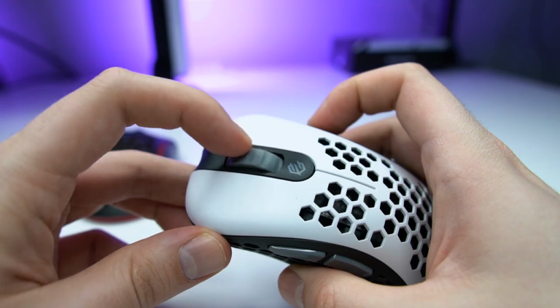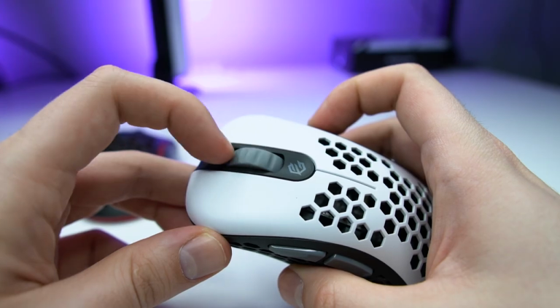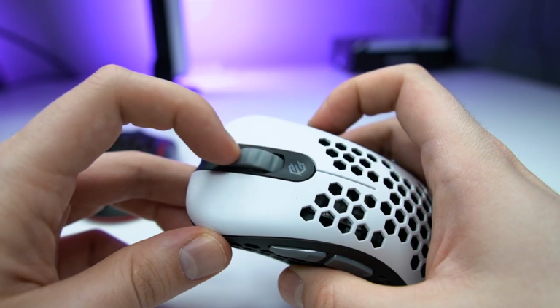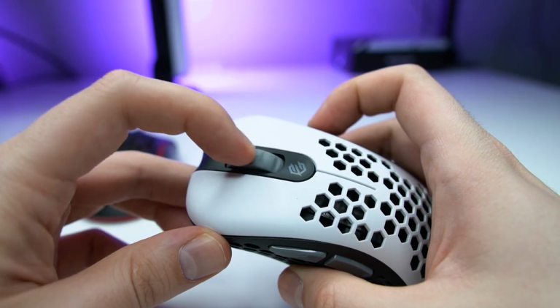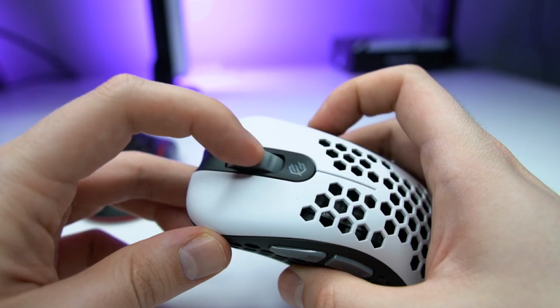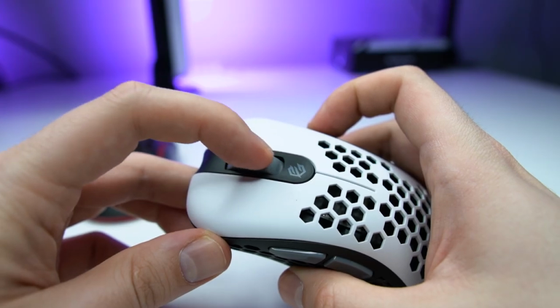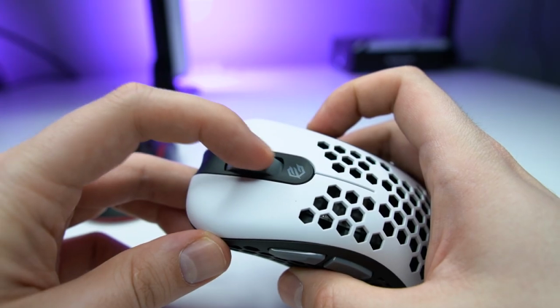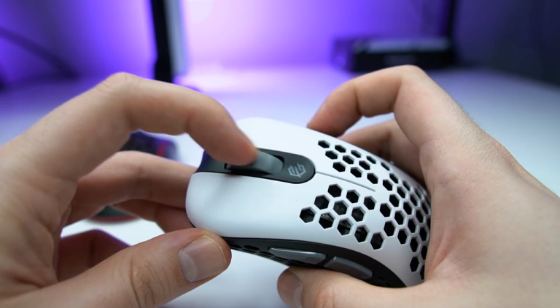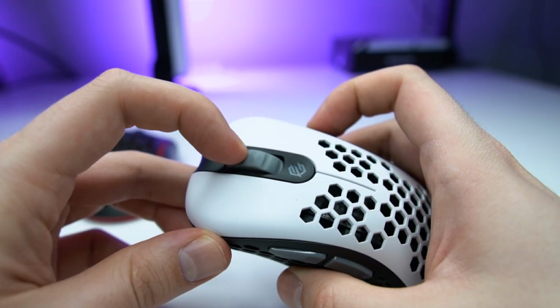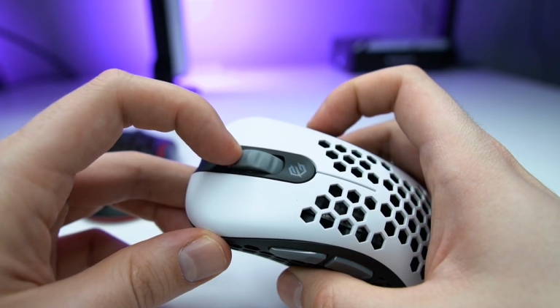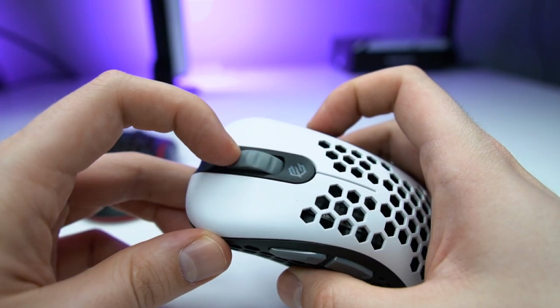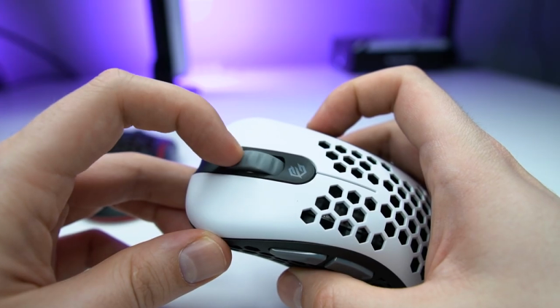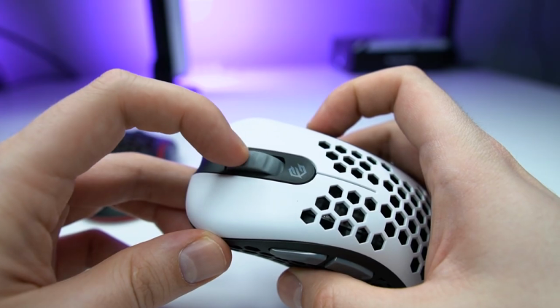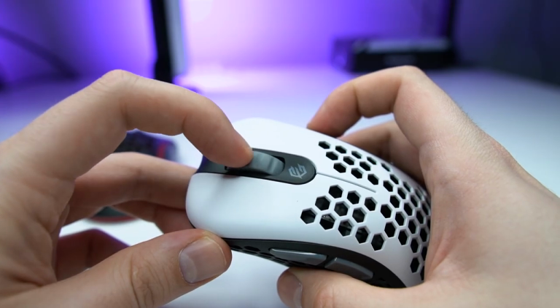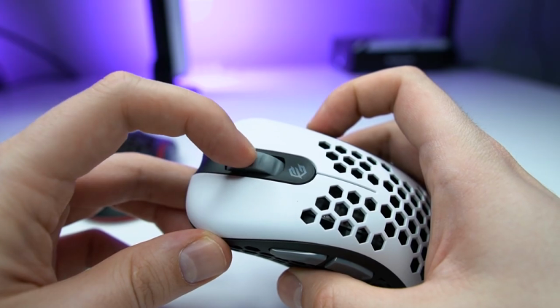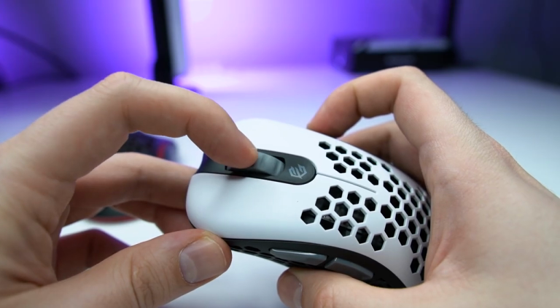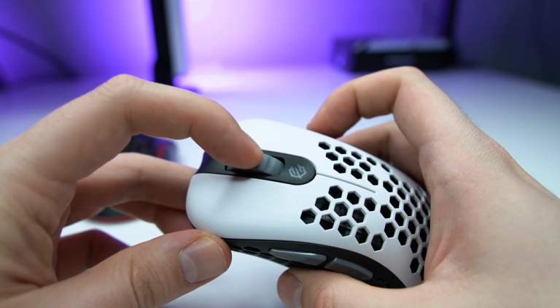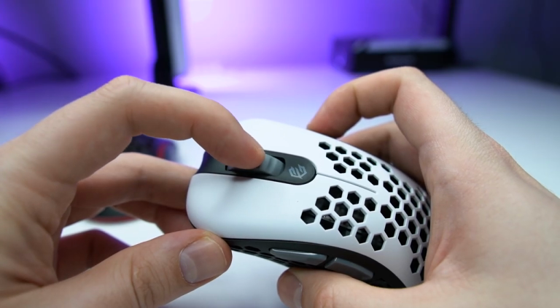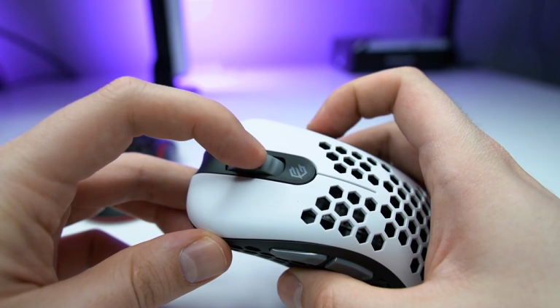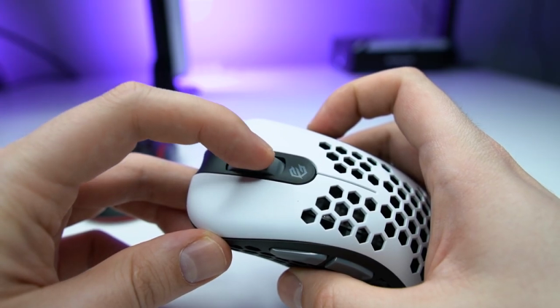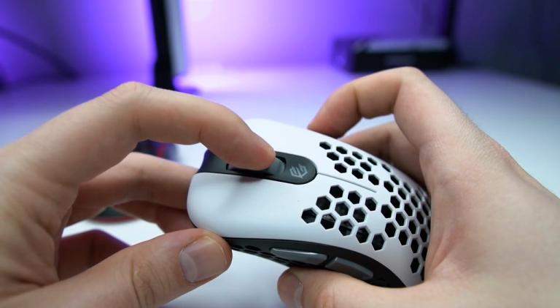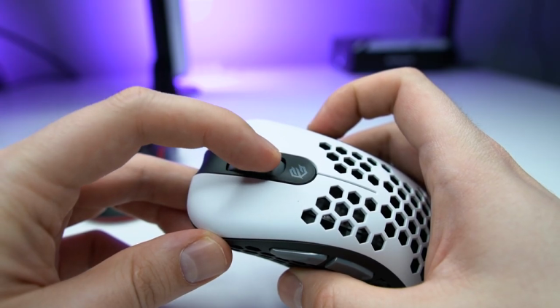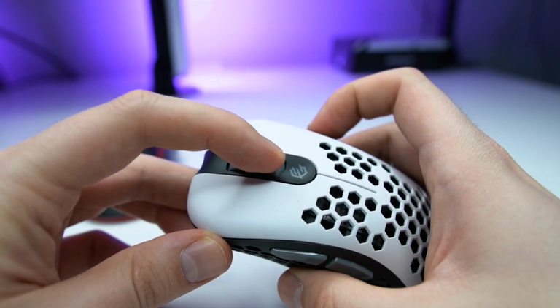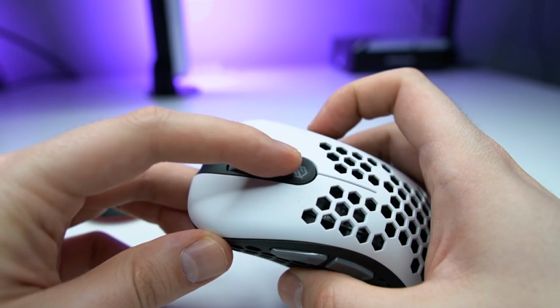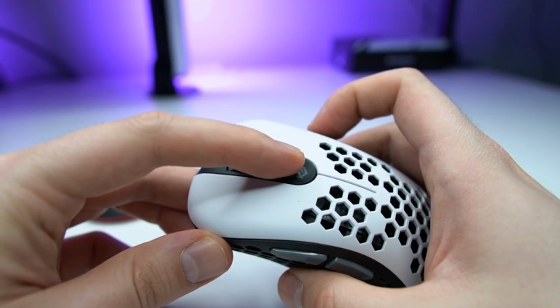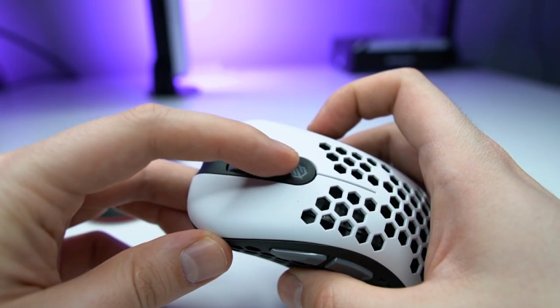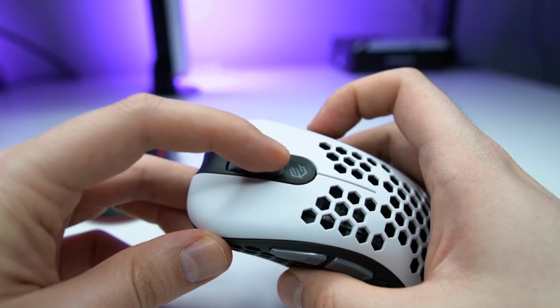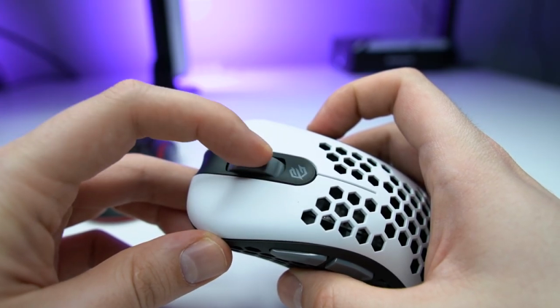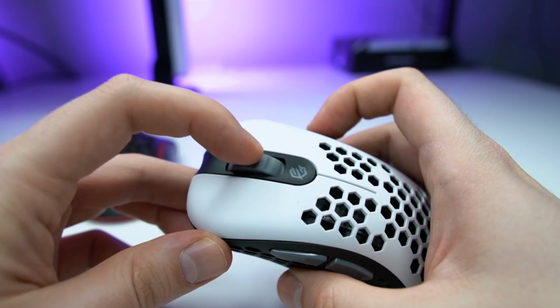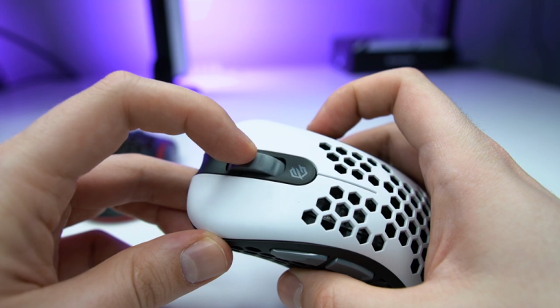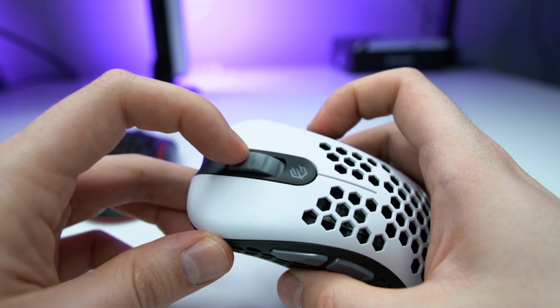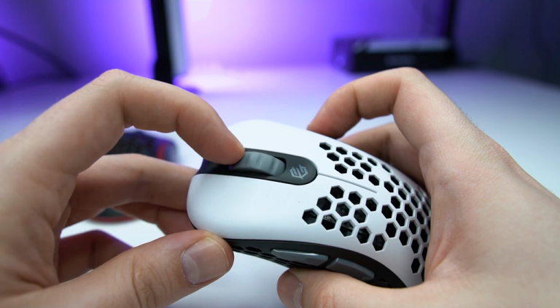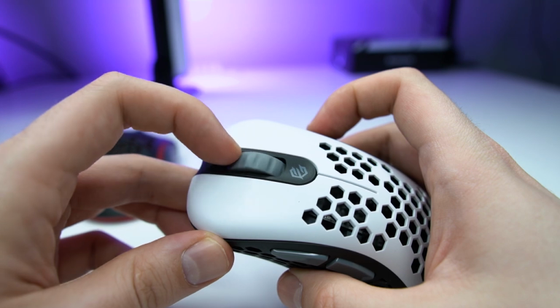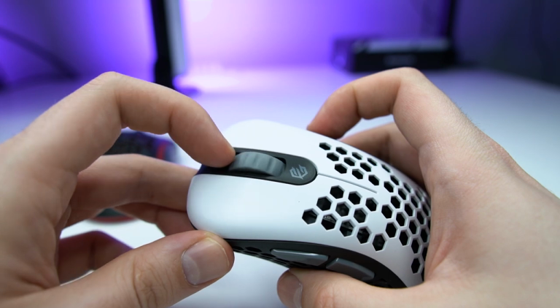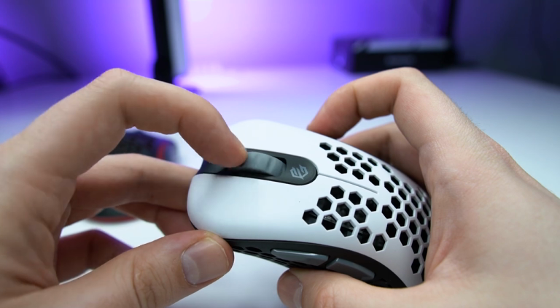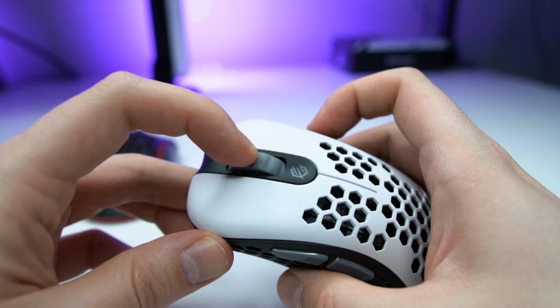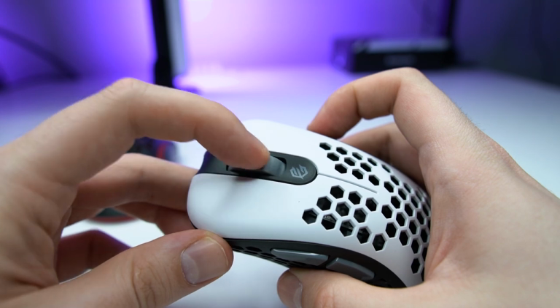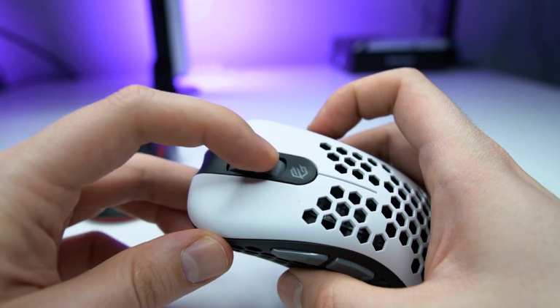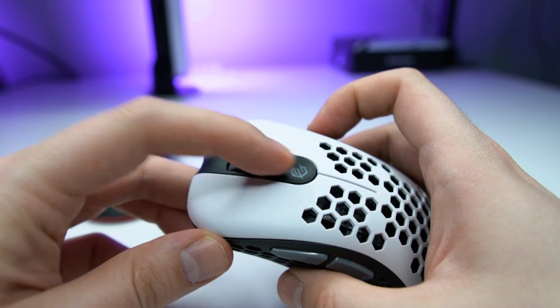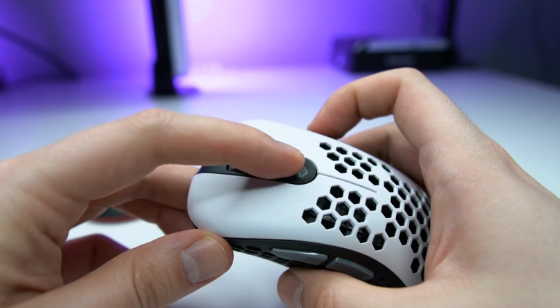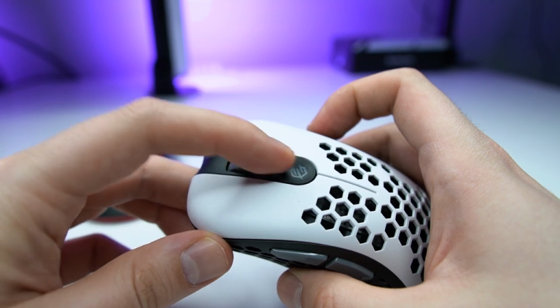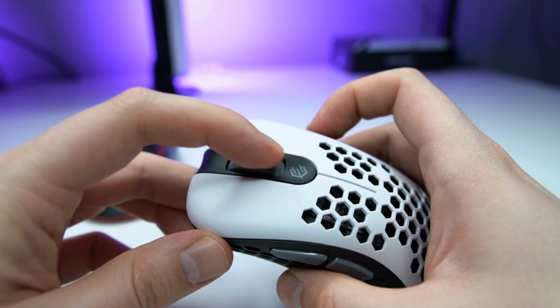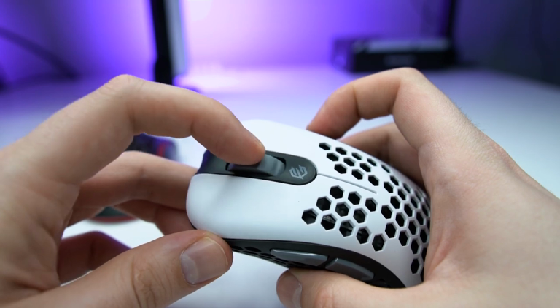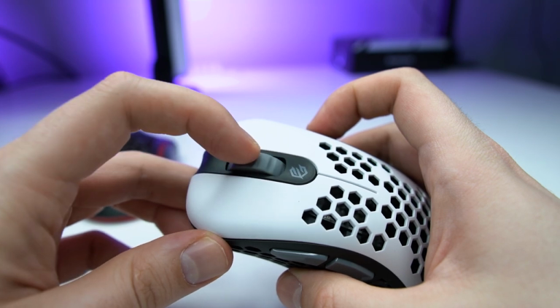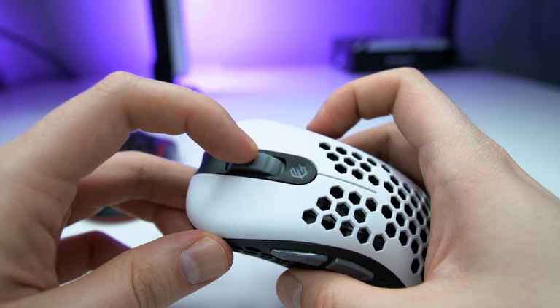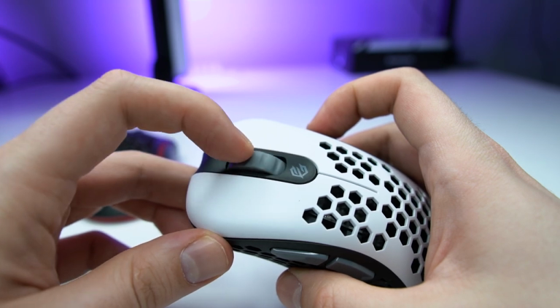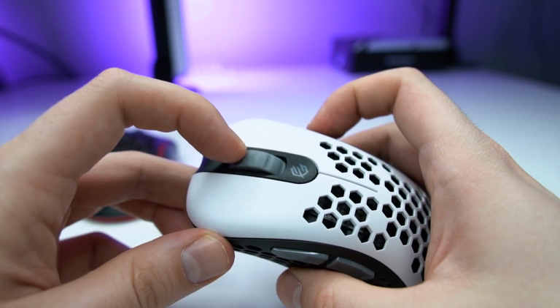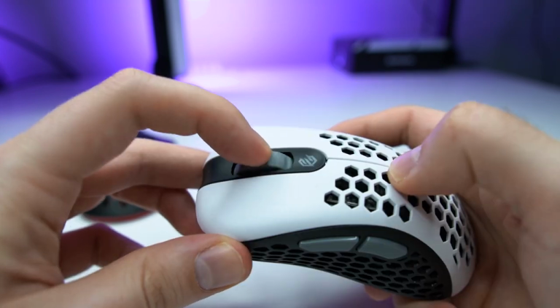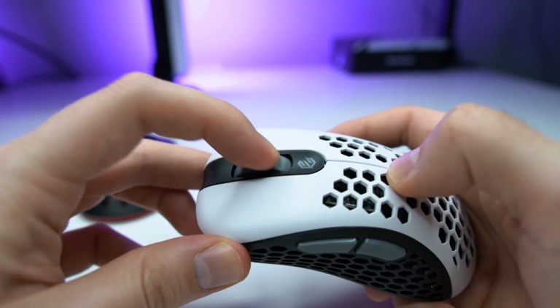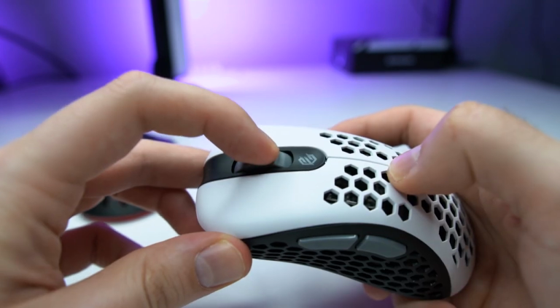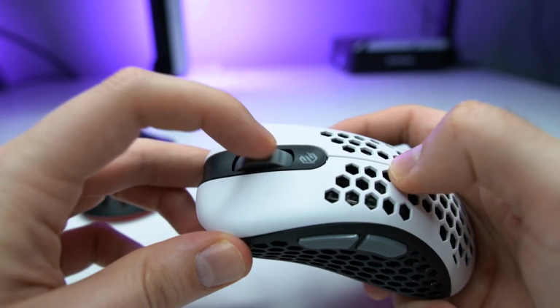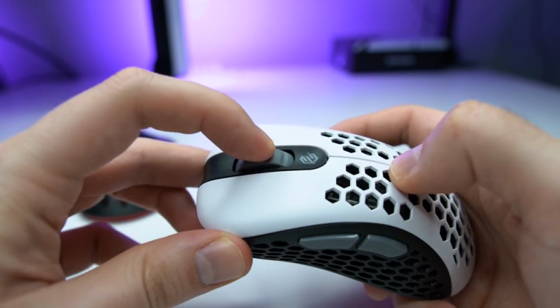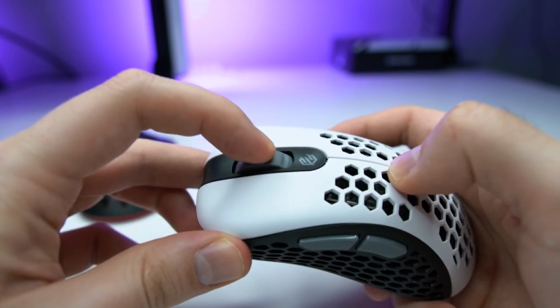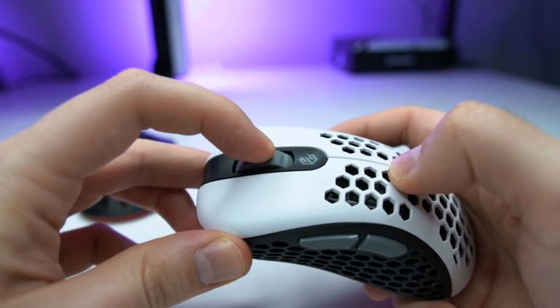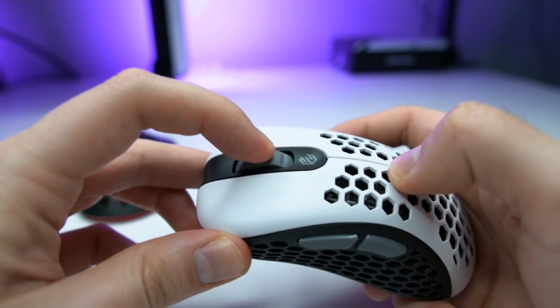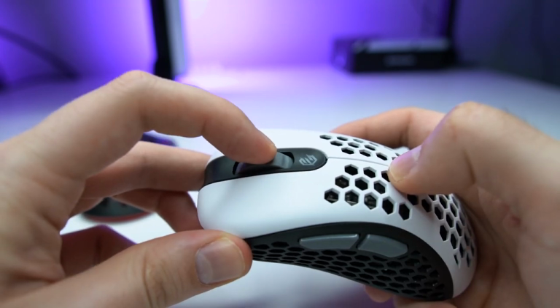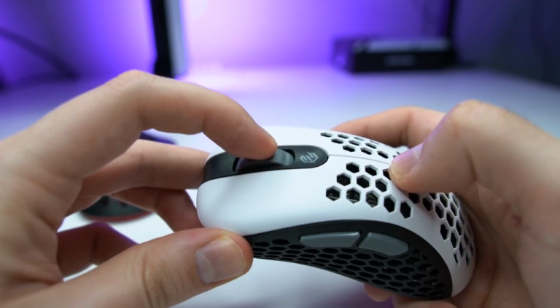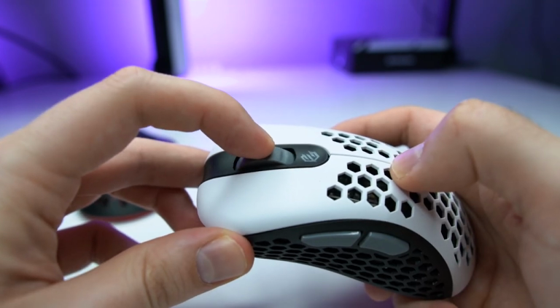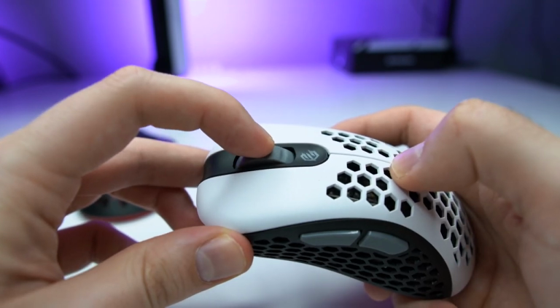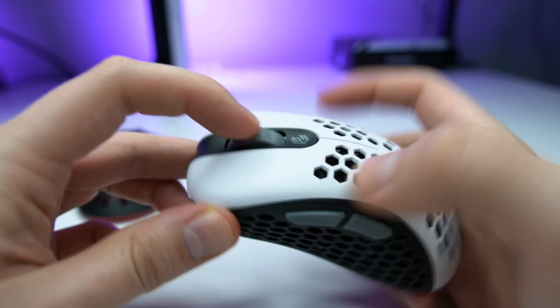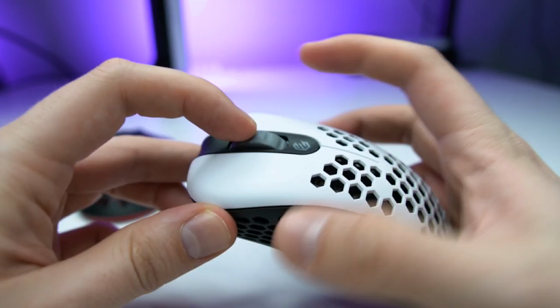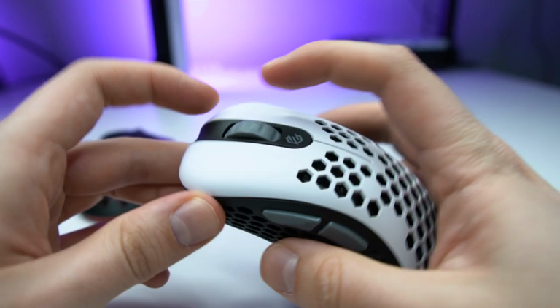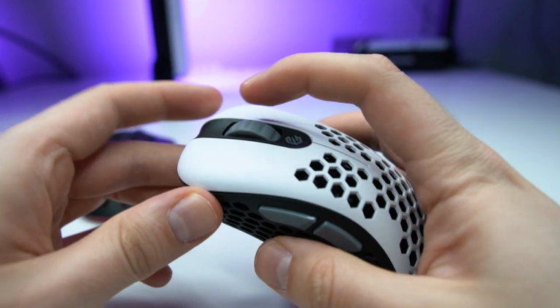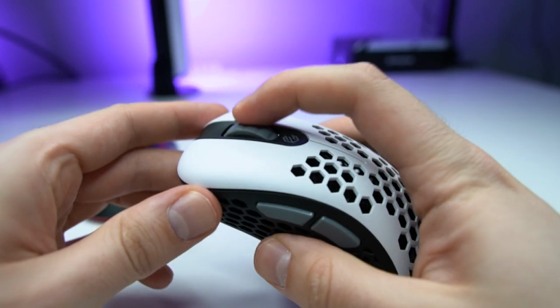The scroll wheel is very good for games and general use. It's very tactile and the steps are very defined. It's not that easy to press down, but I can still do it quite well.